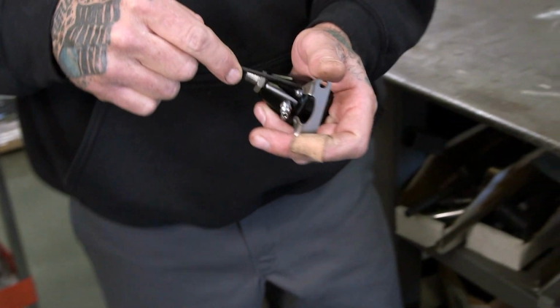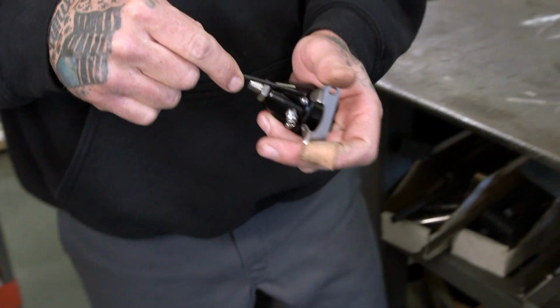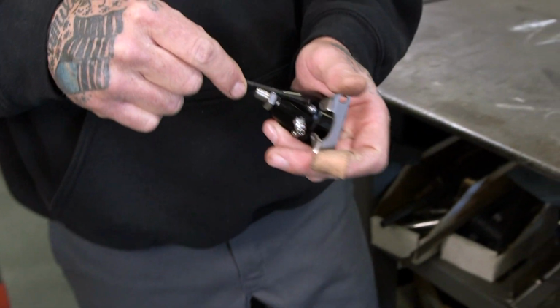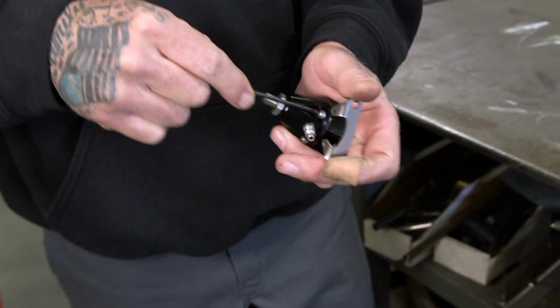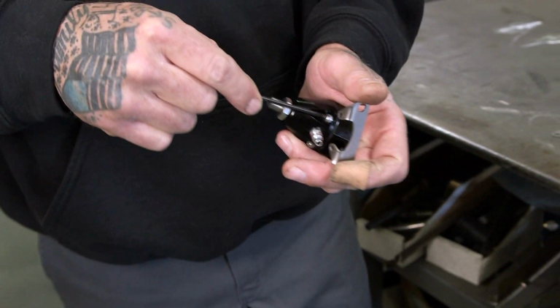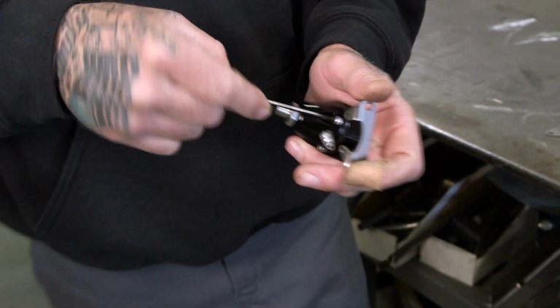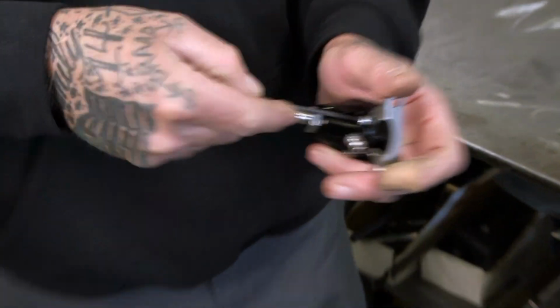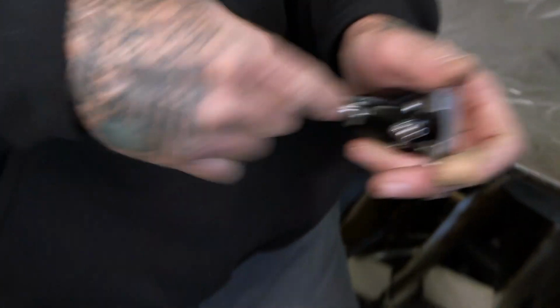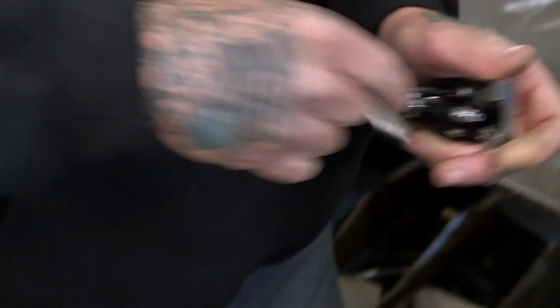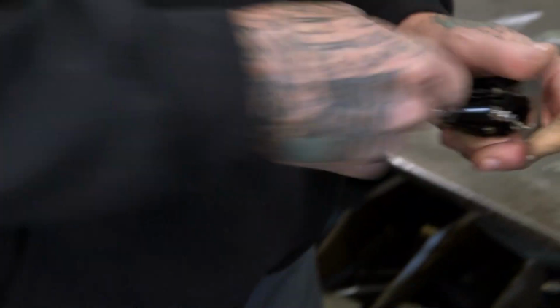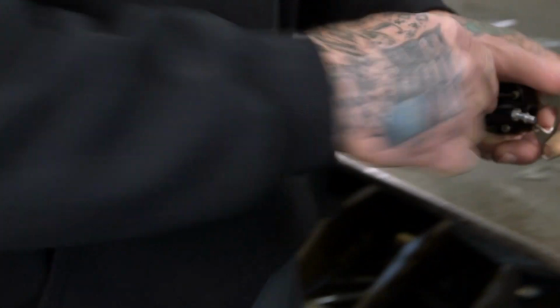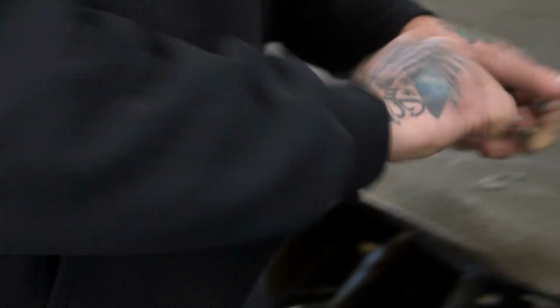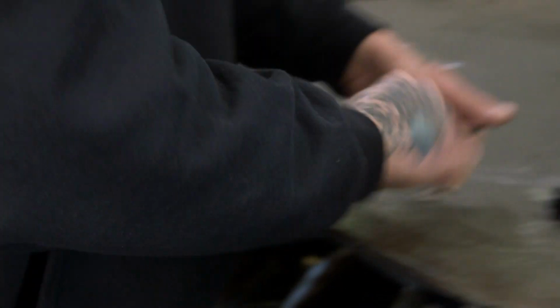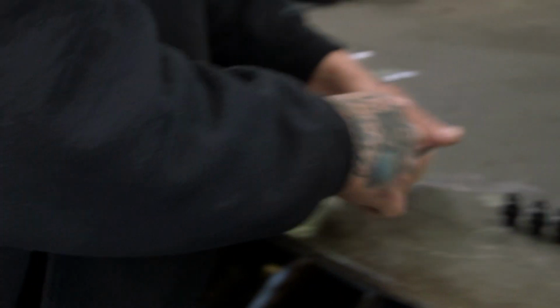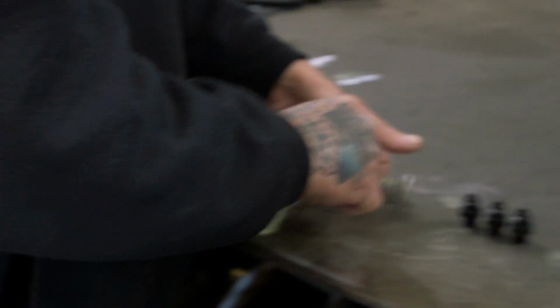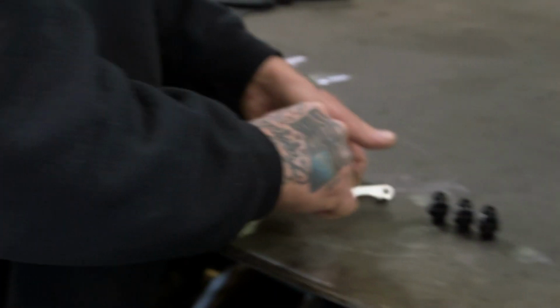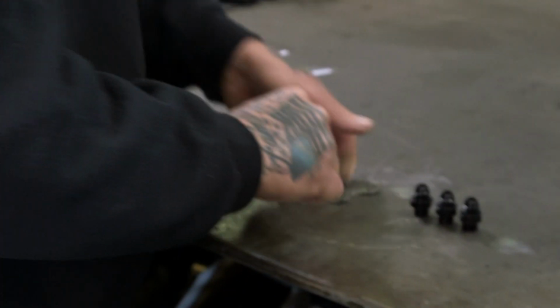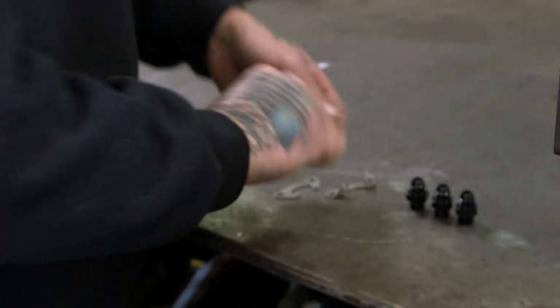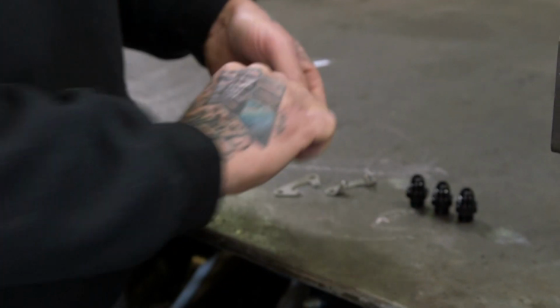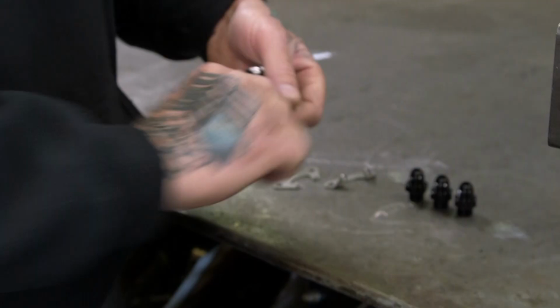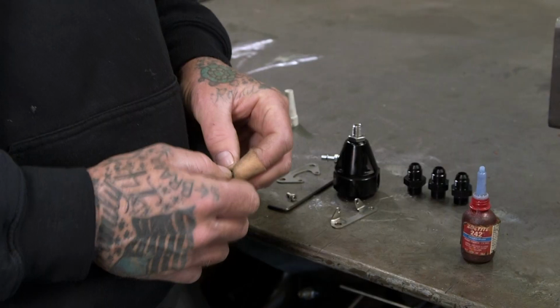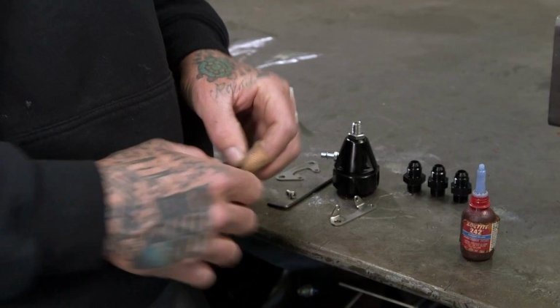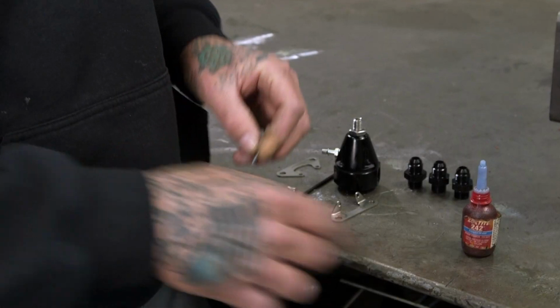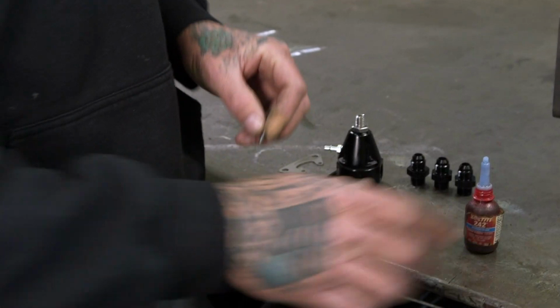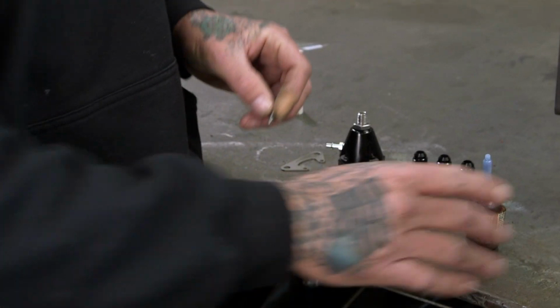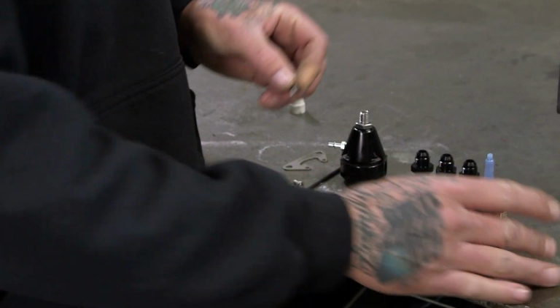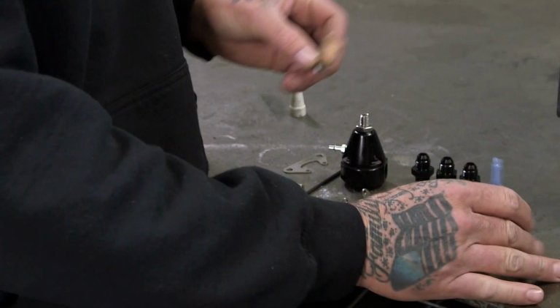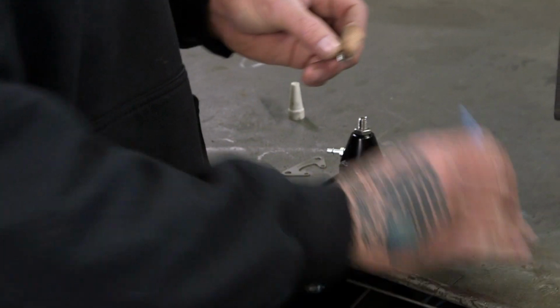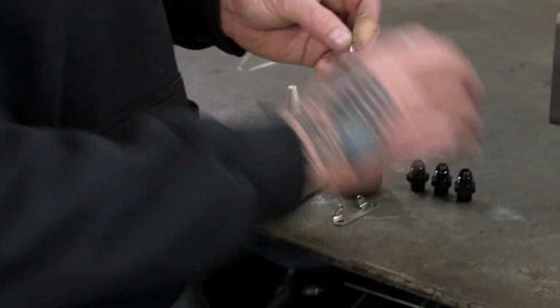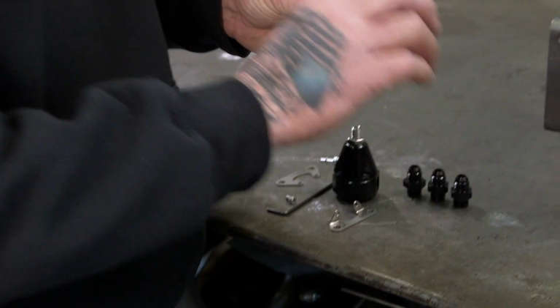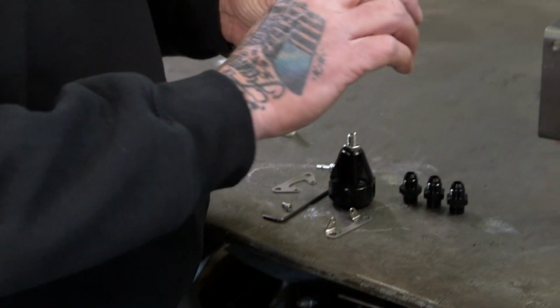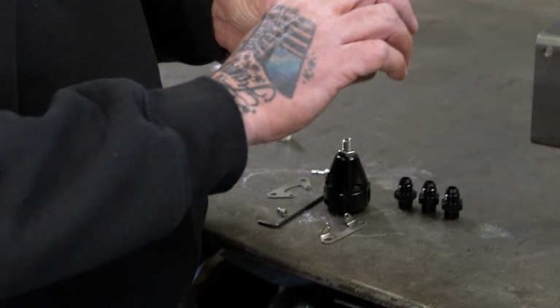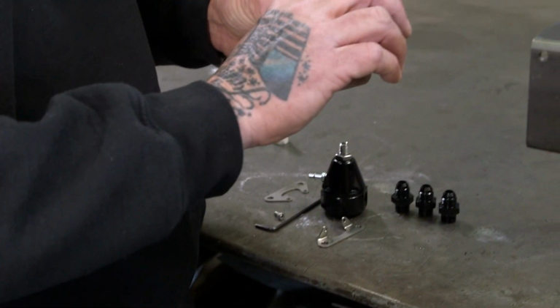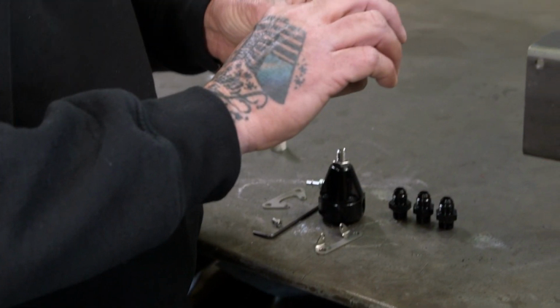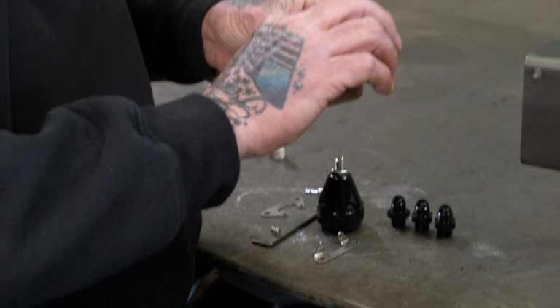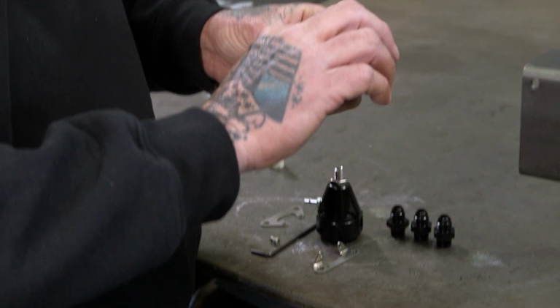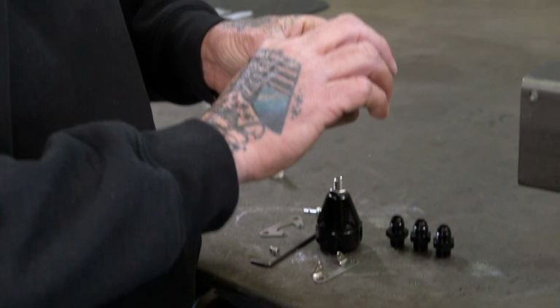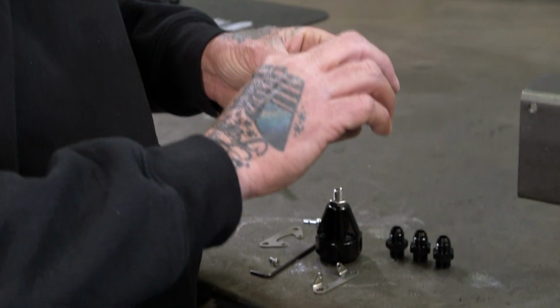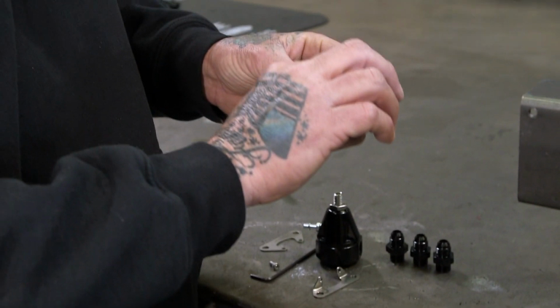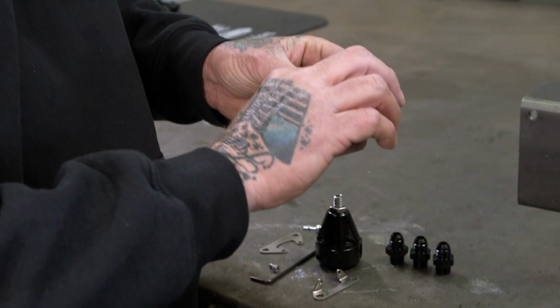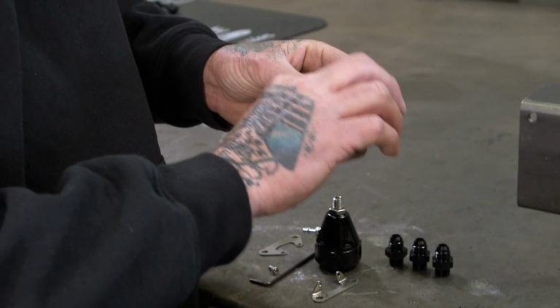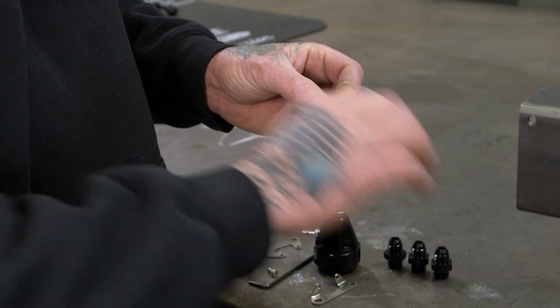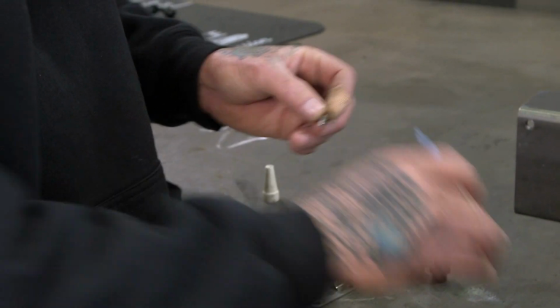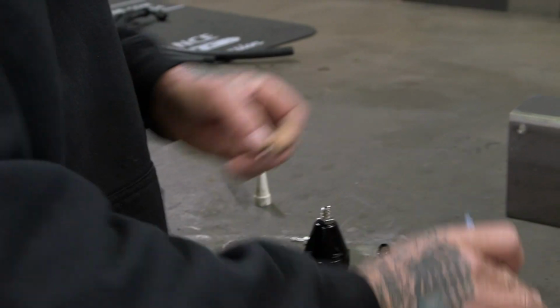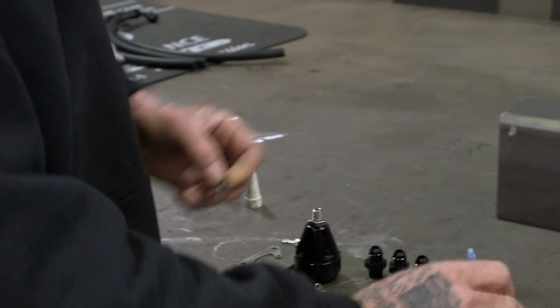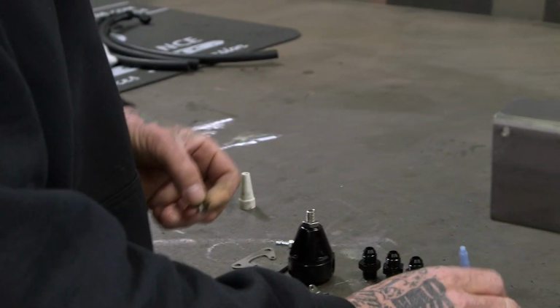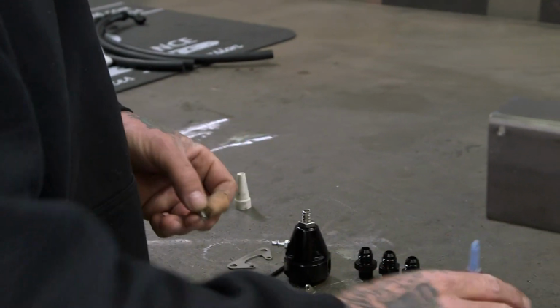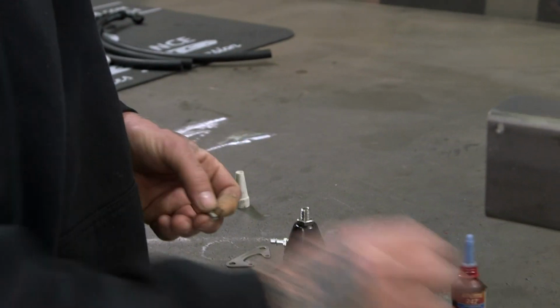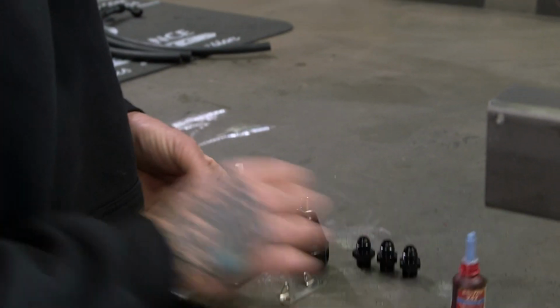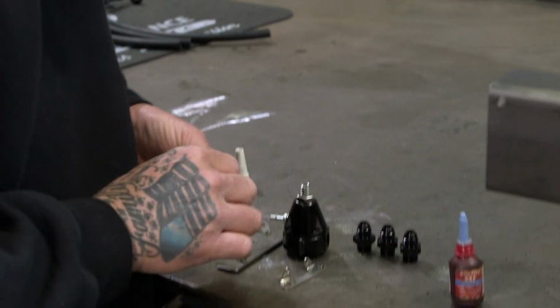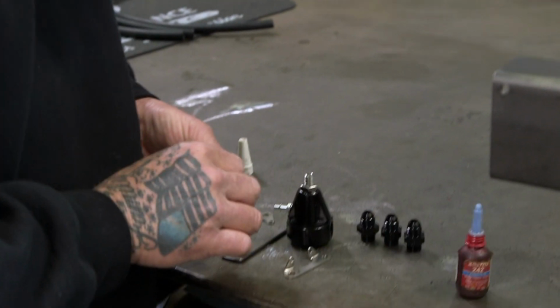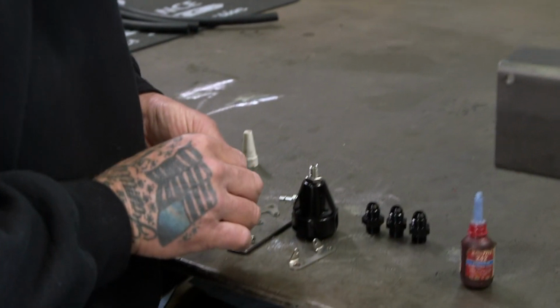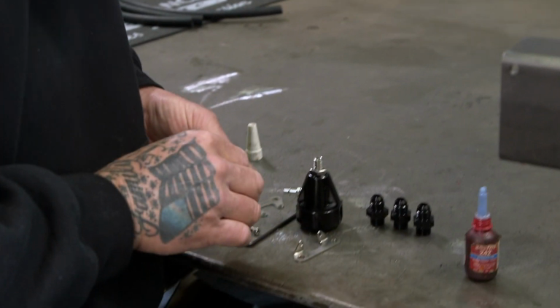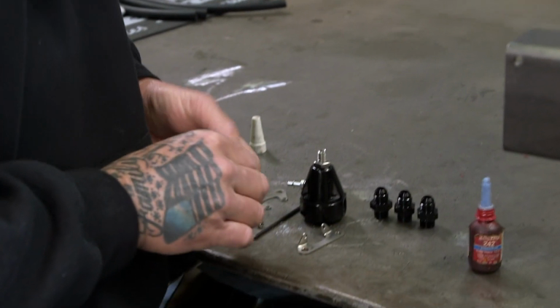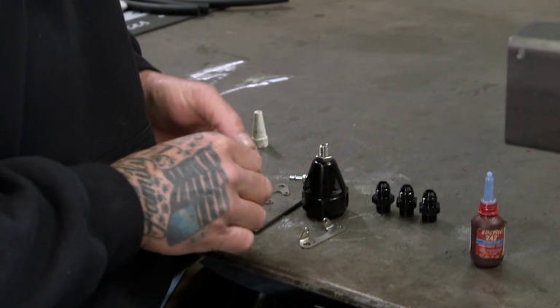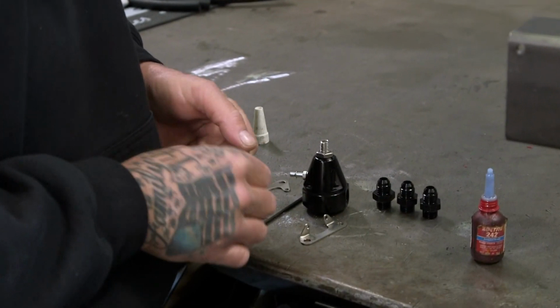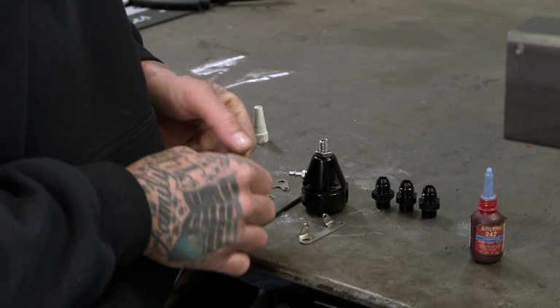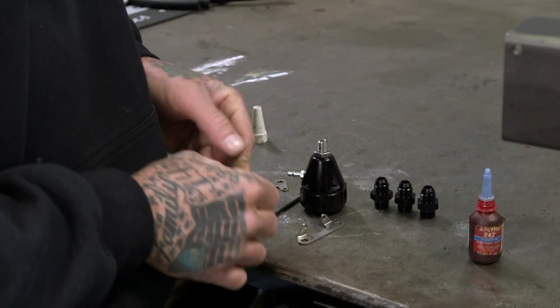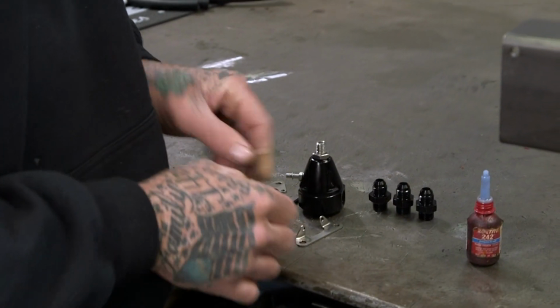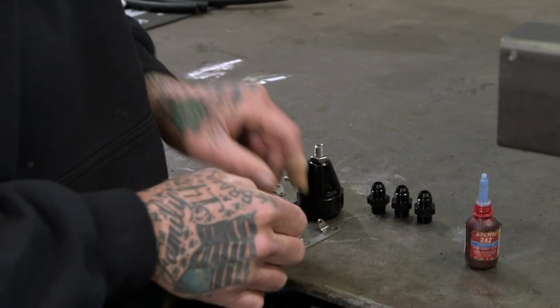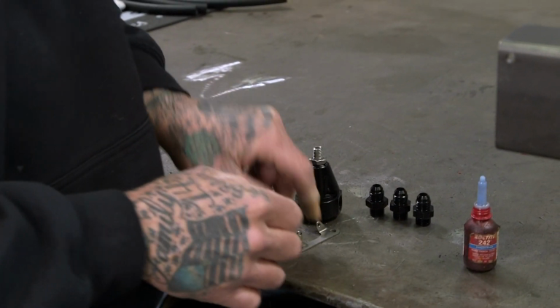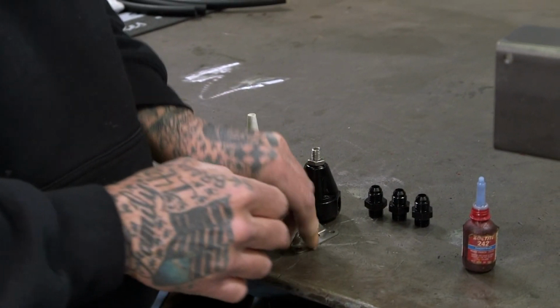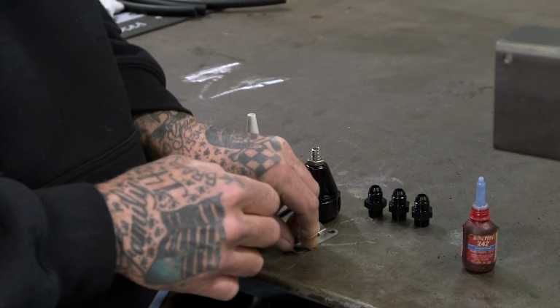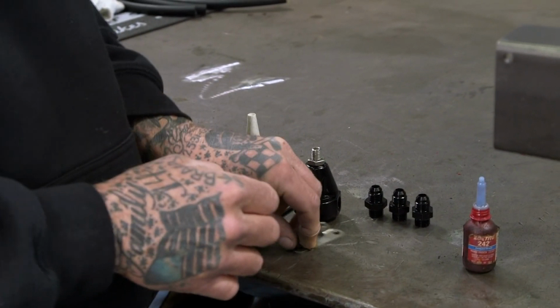Back out these screws. The screws are out, so I'm going to add a little Loctite to them. We'll go ahead and install the bracket.